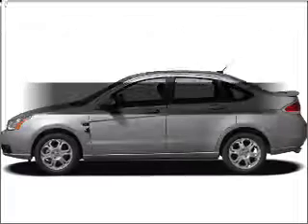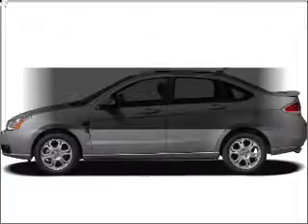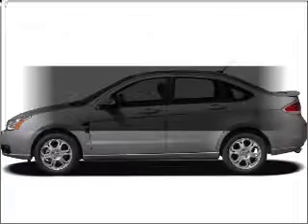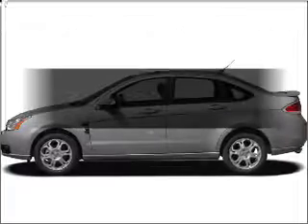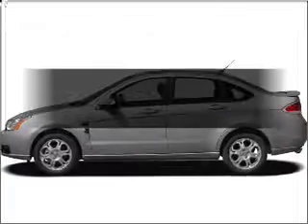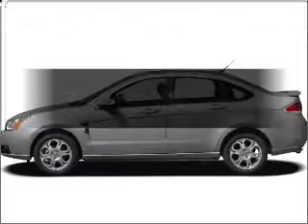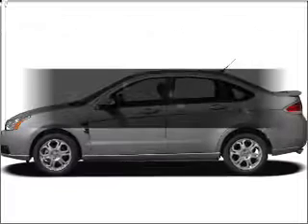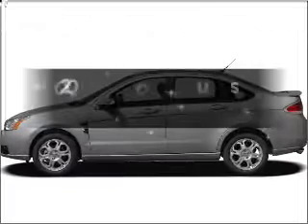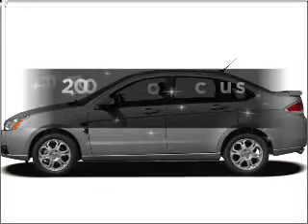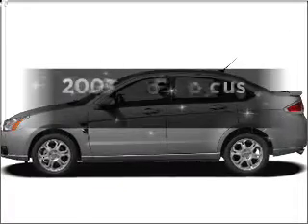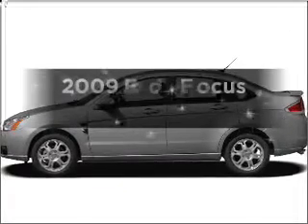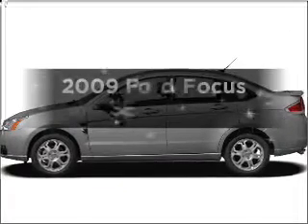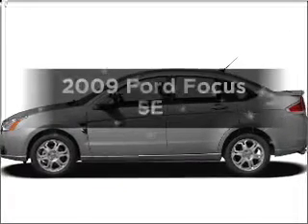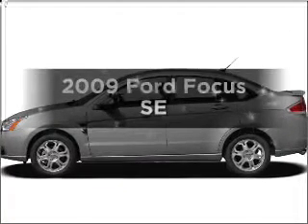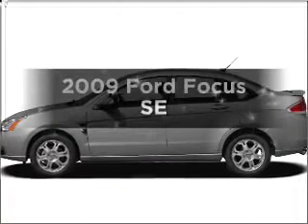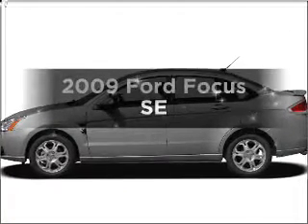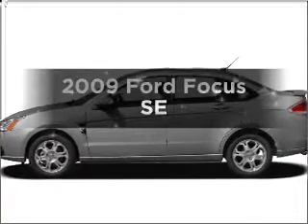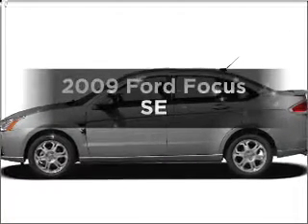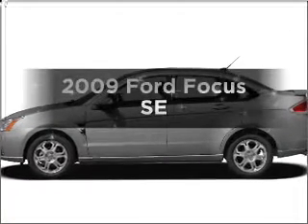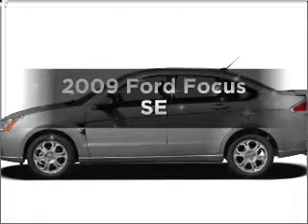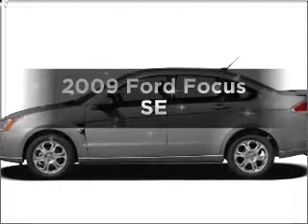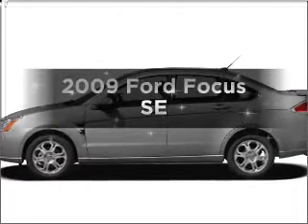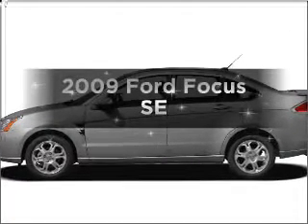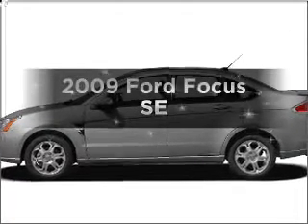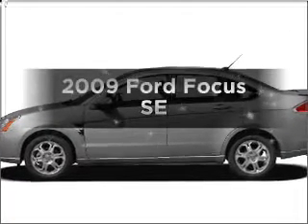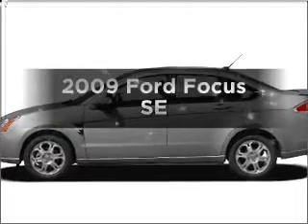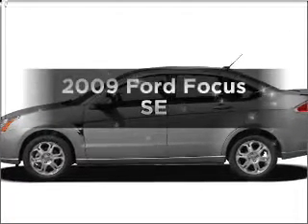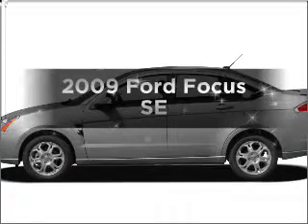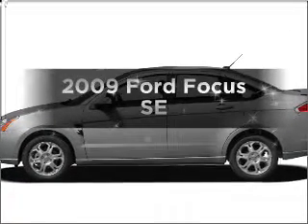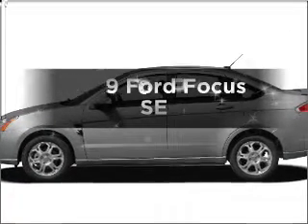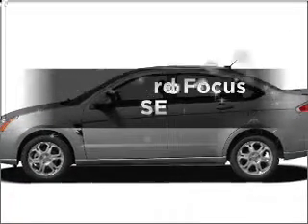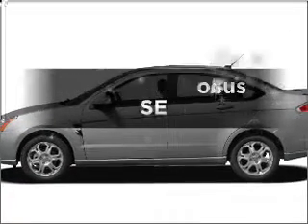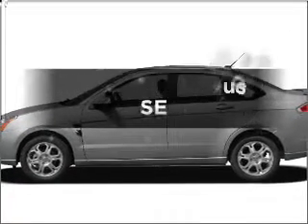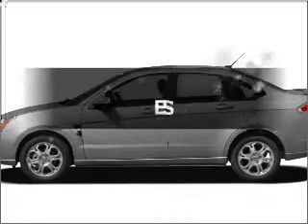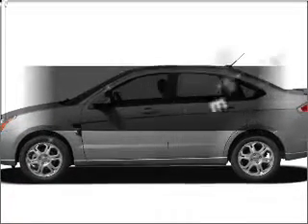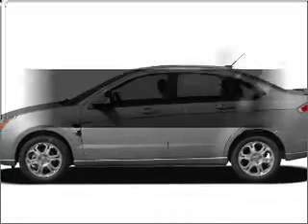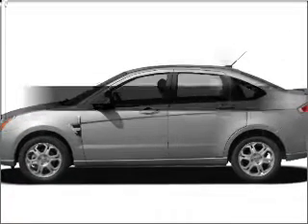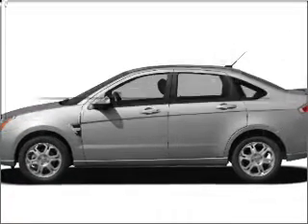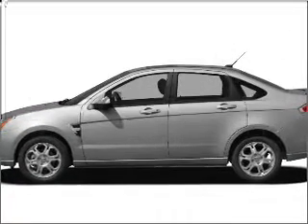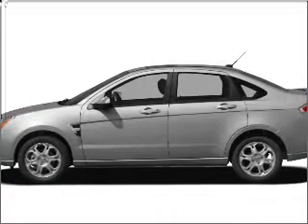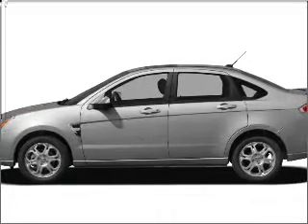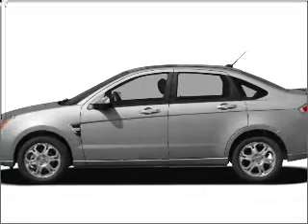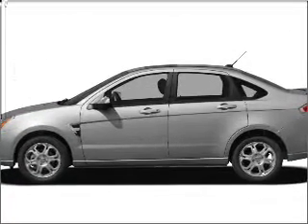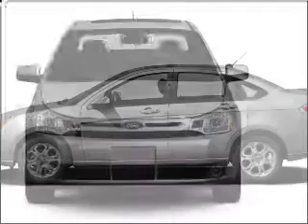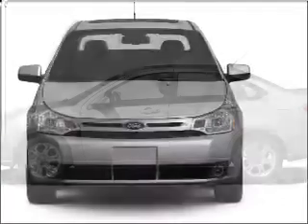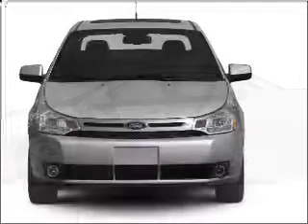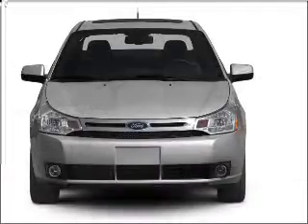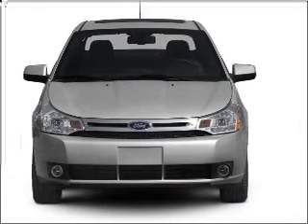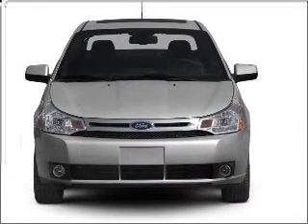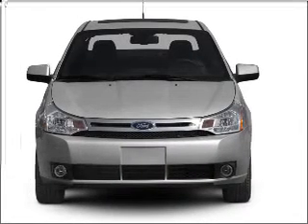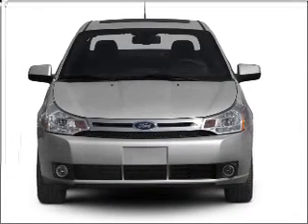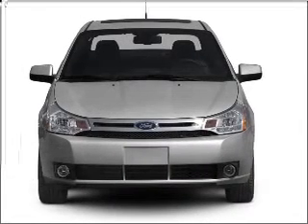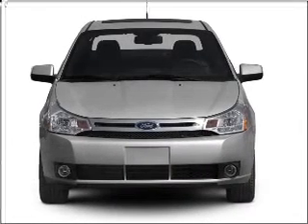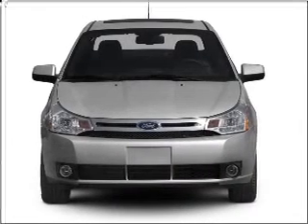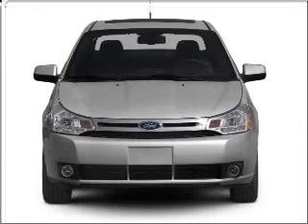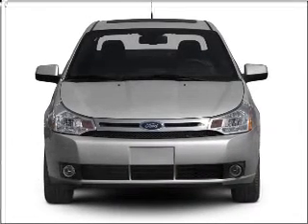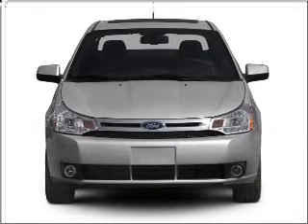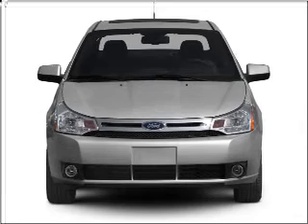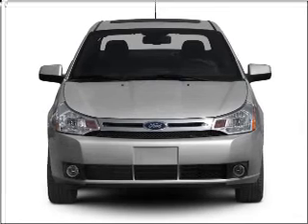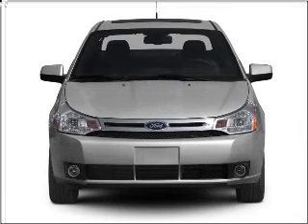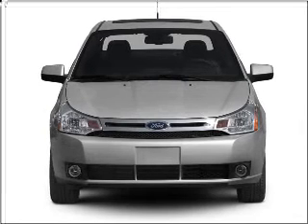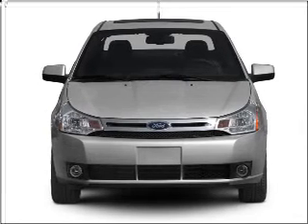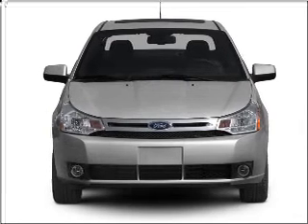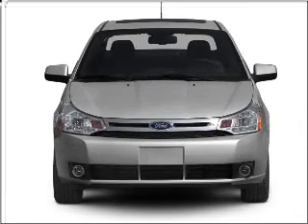Check out this 2009 Ford Focus. If you're looking for a first-rate auto, this one could be yours today.